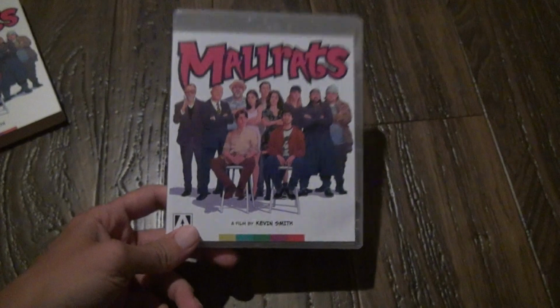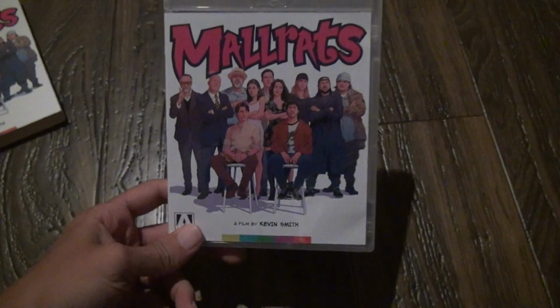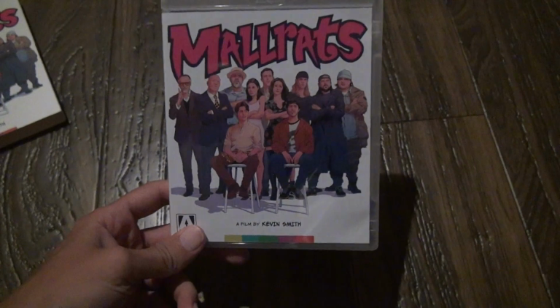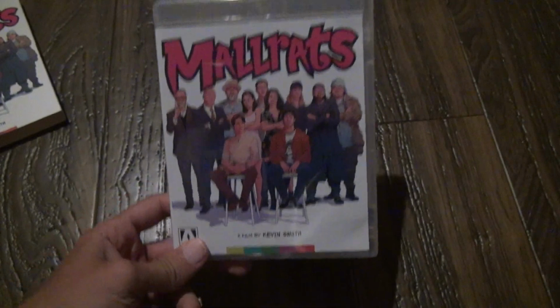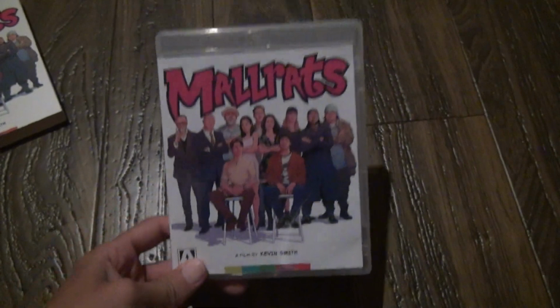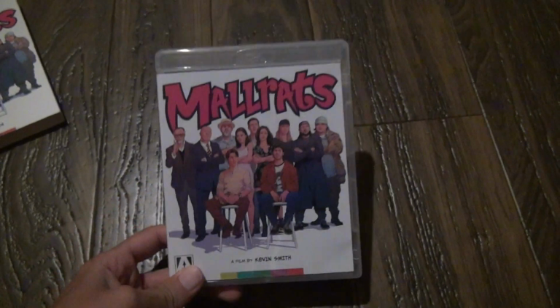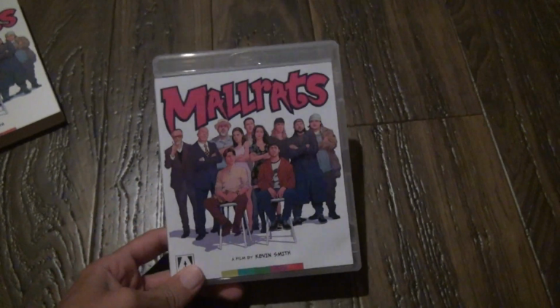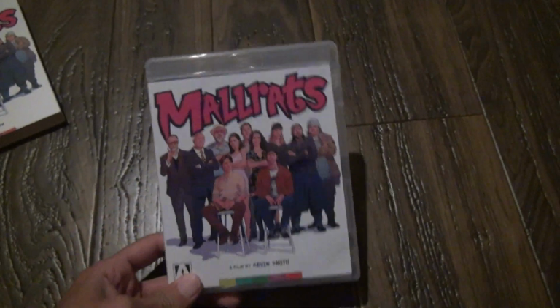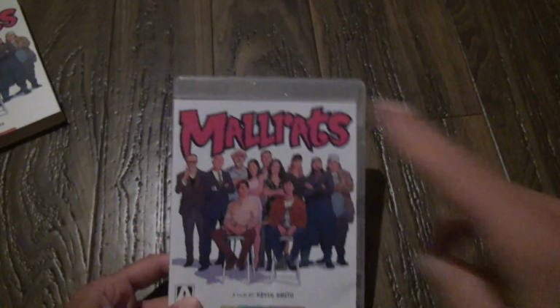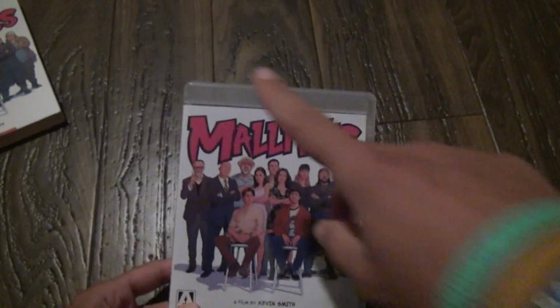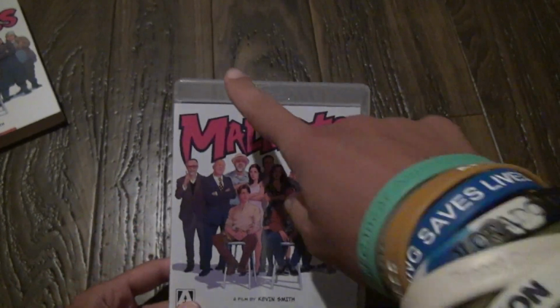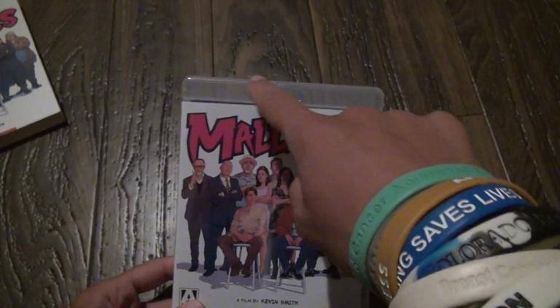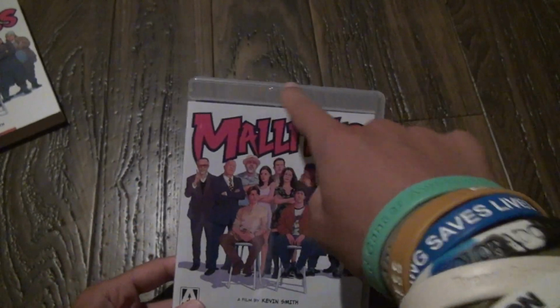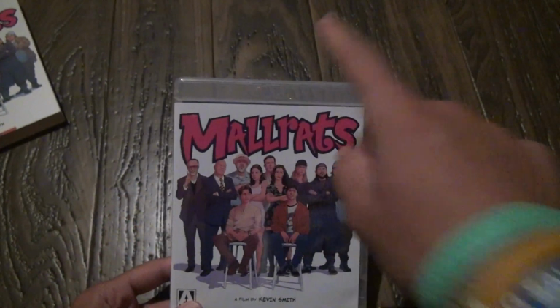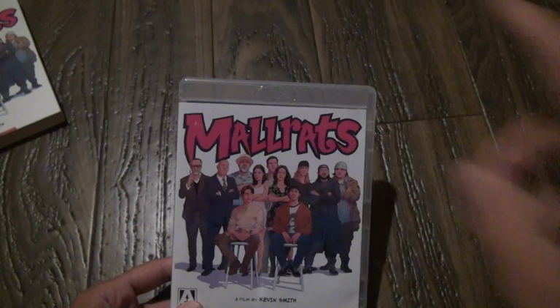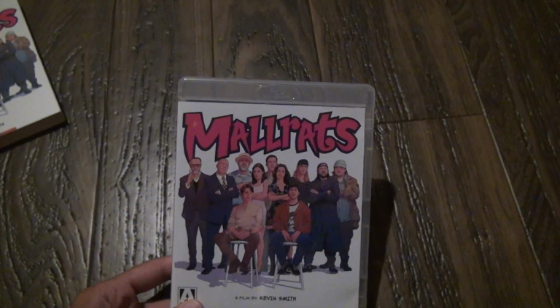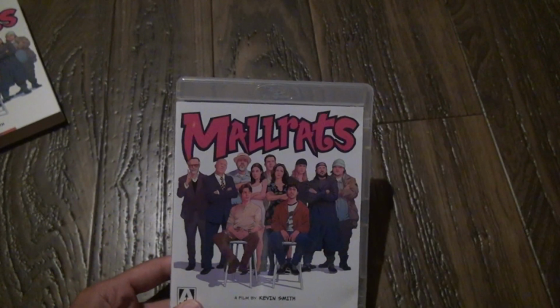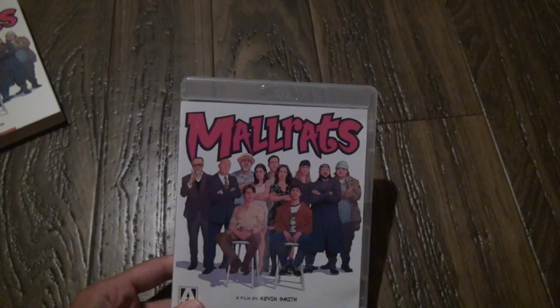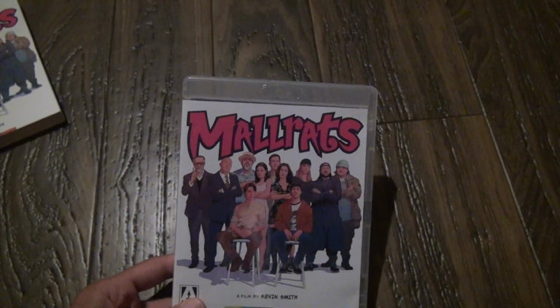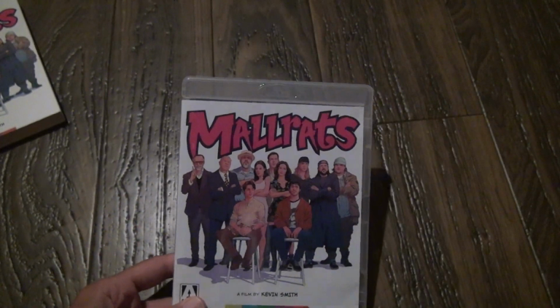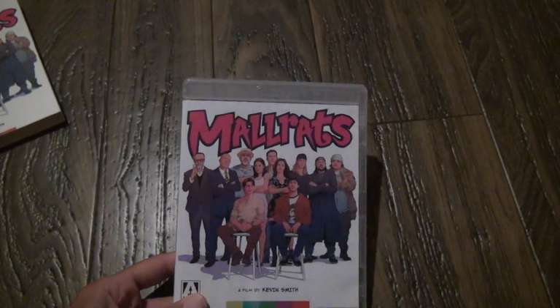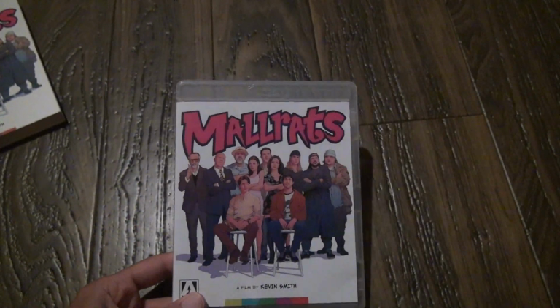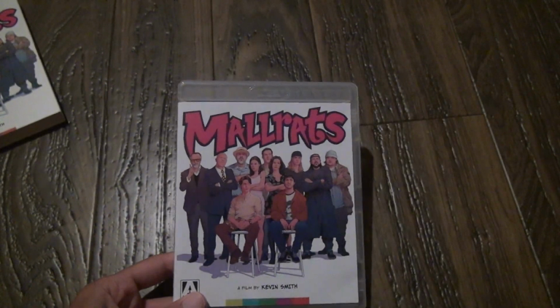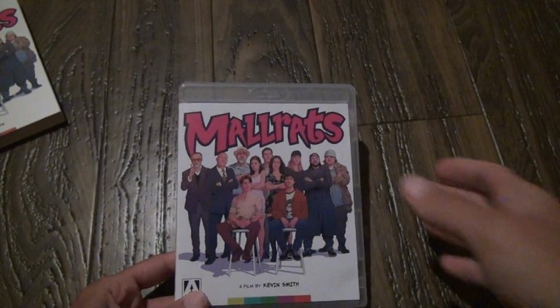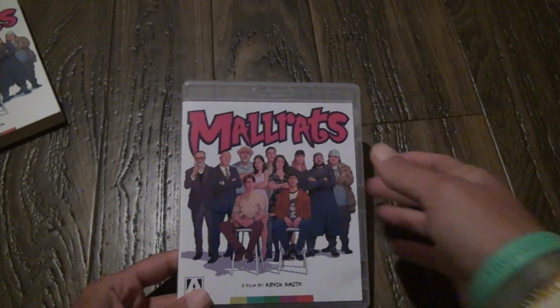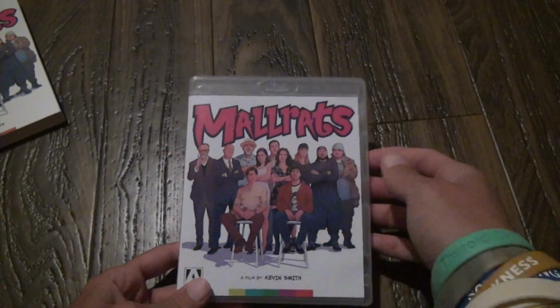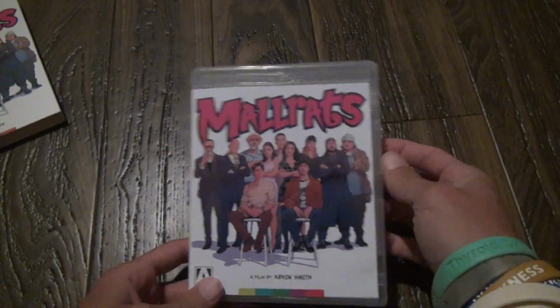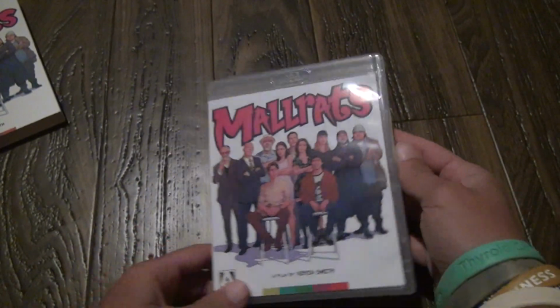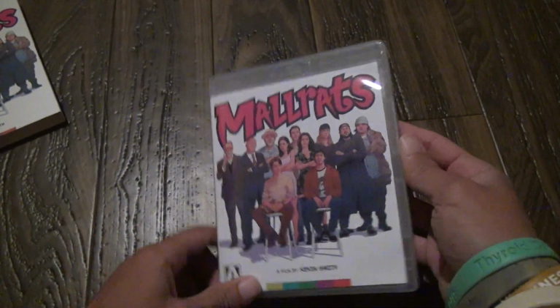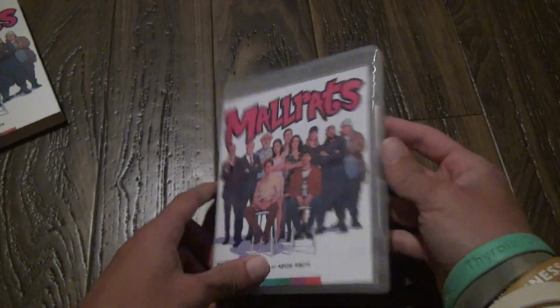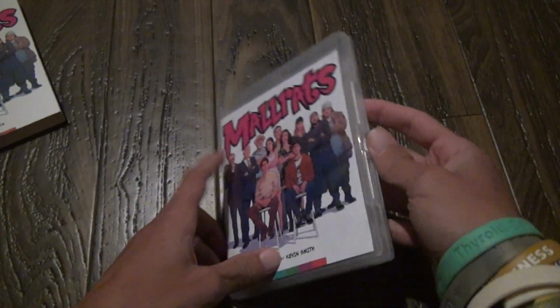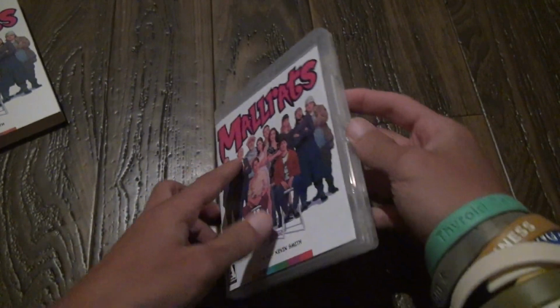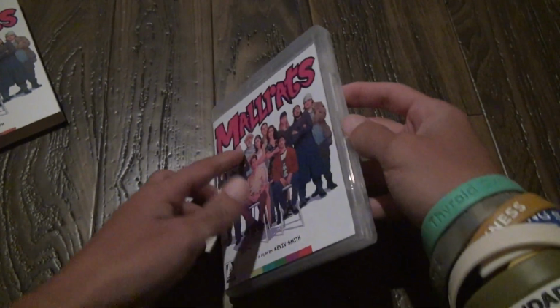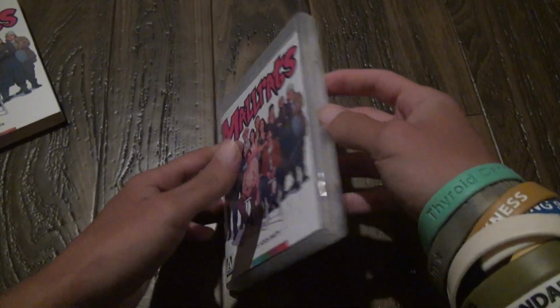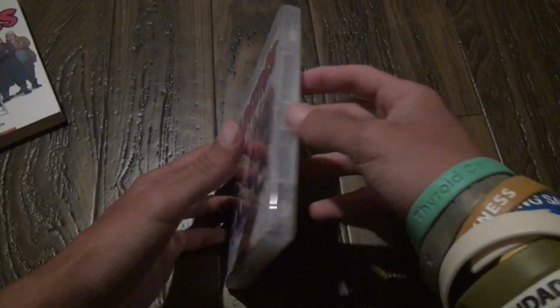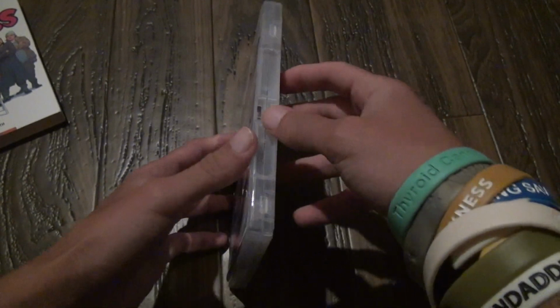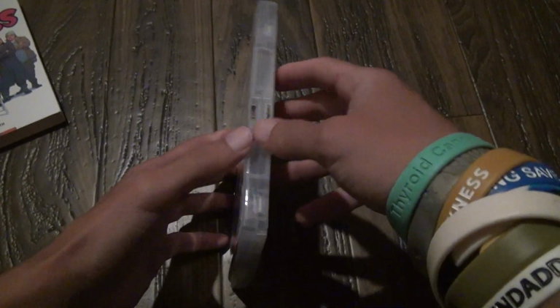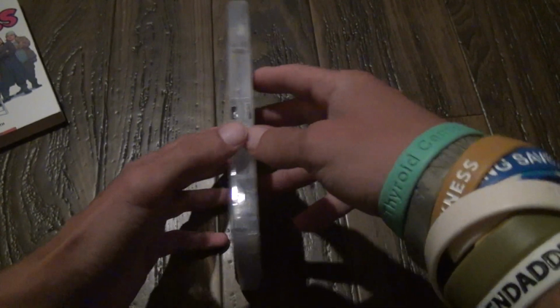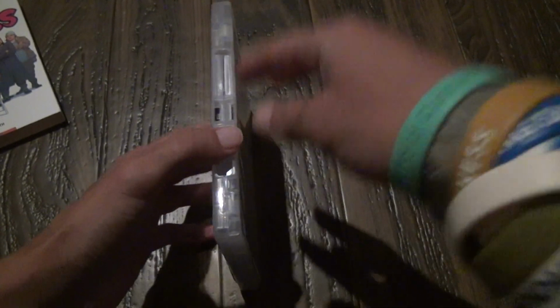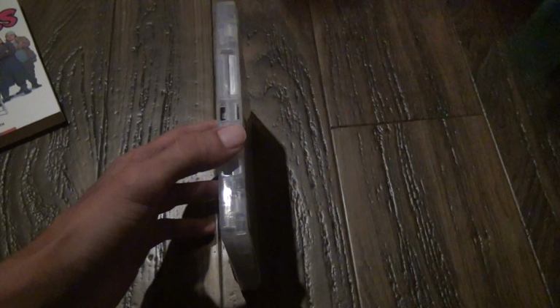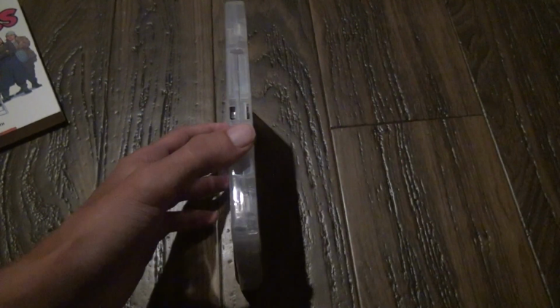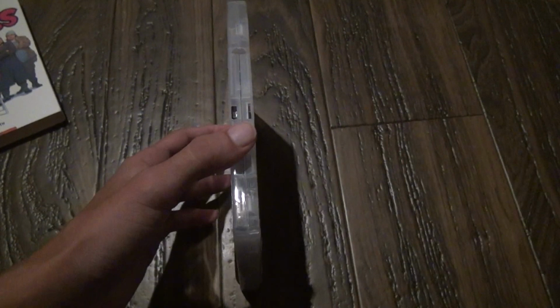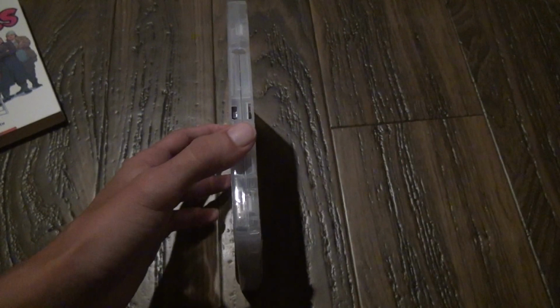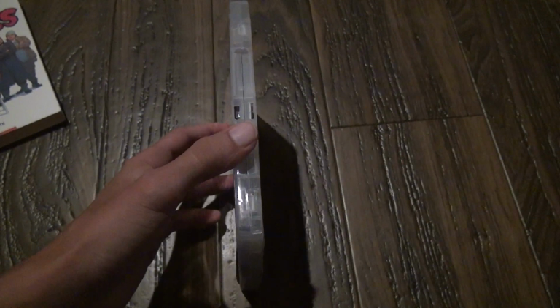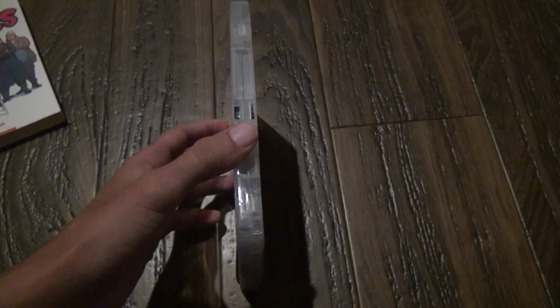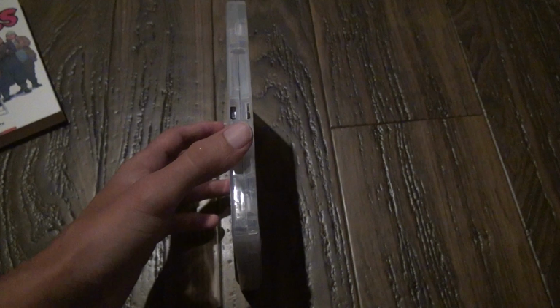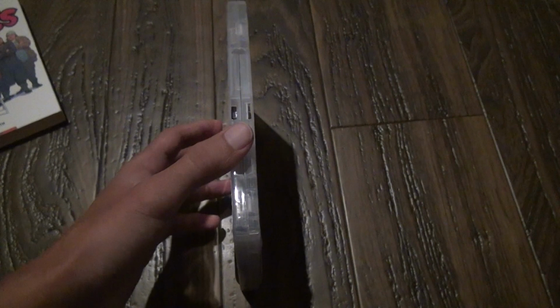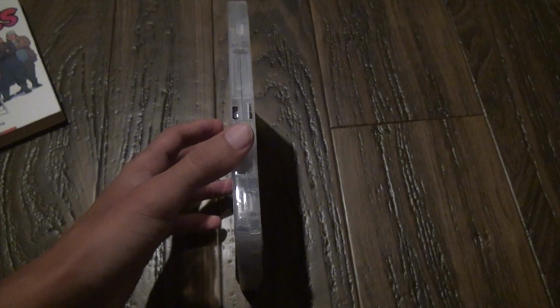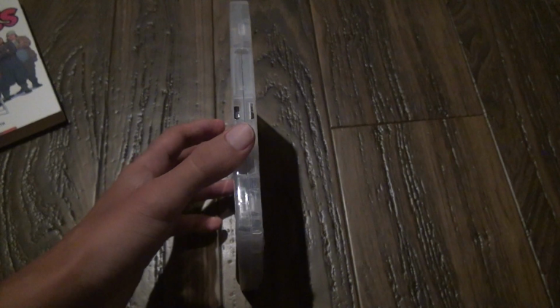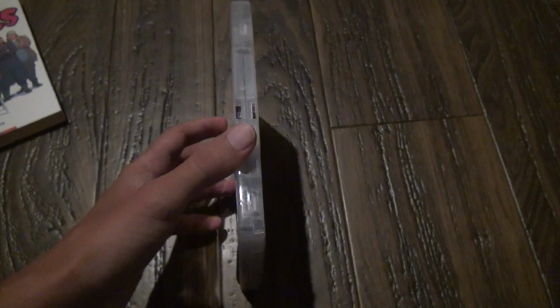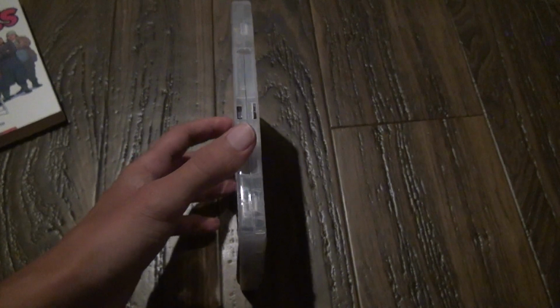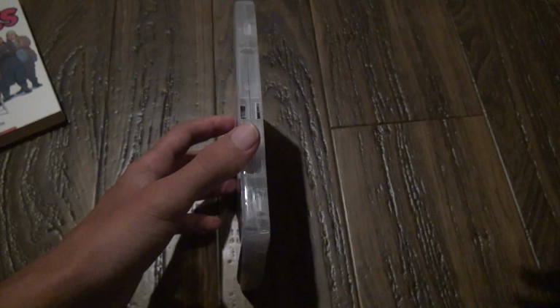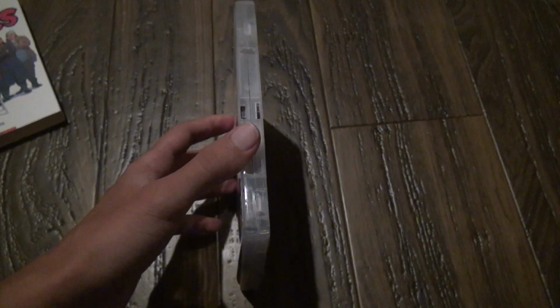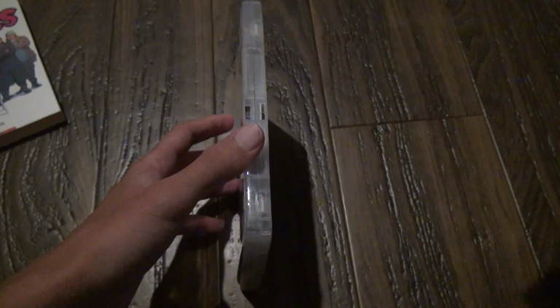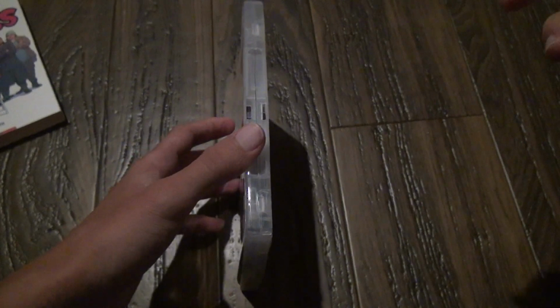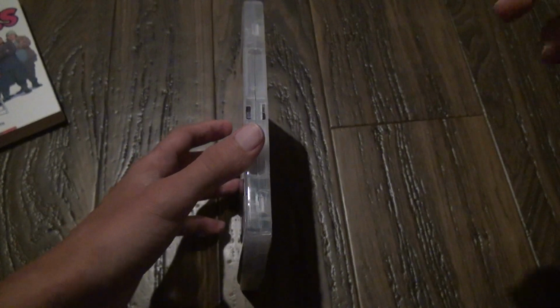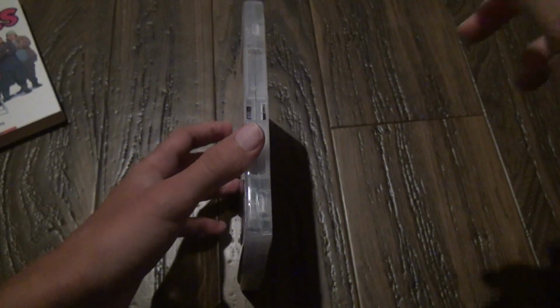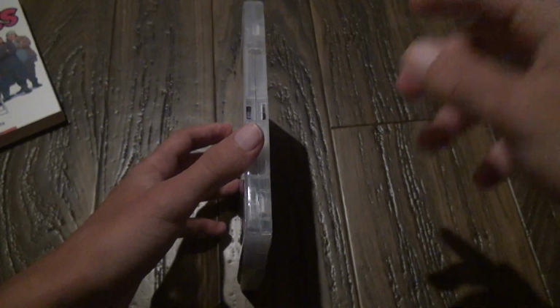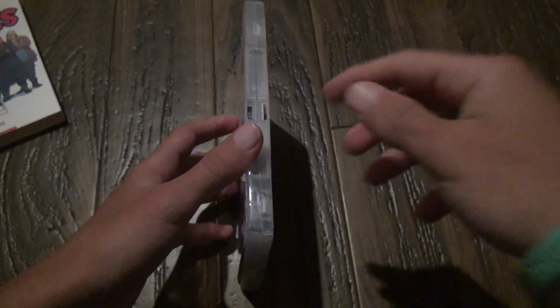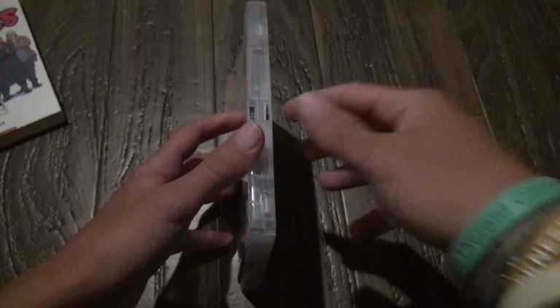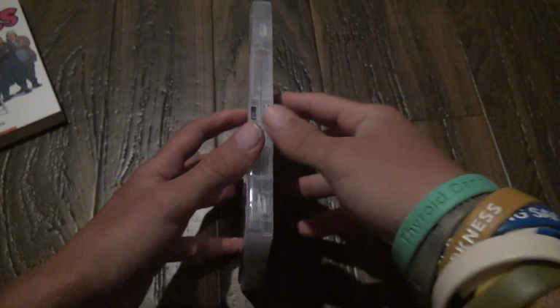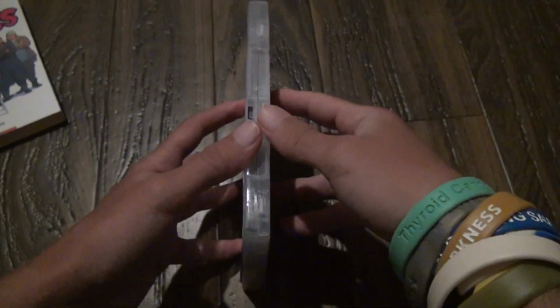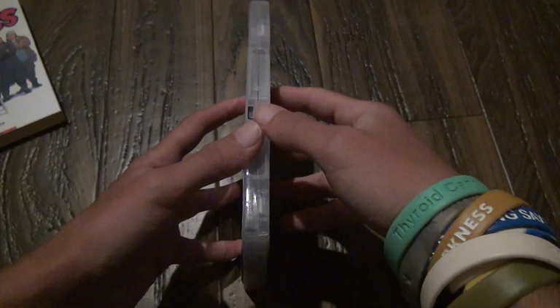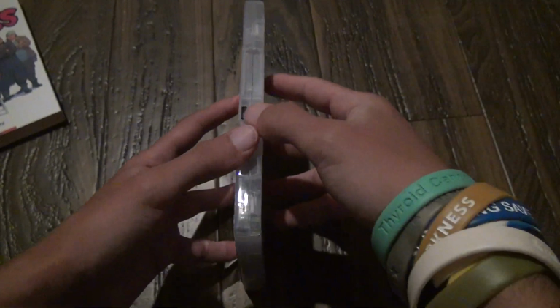For once, it's nice to see a clear Blu-ray case. You never see those anymore because movies are all just blue or black for 4K.